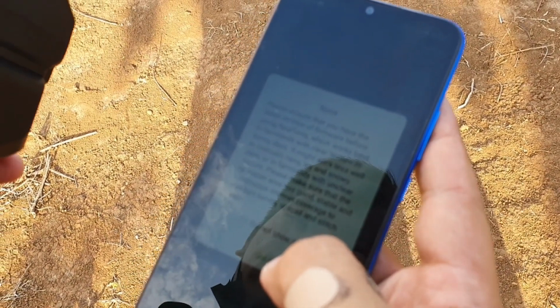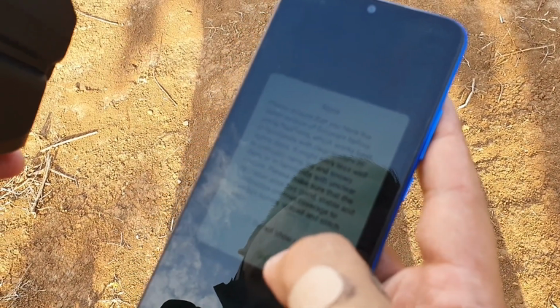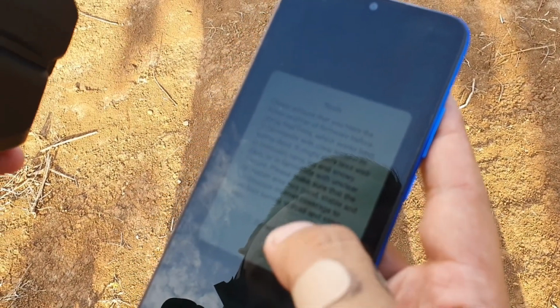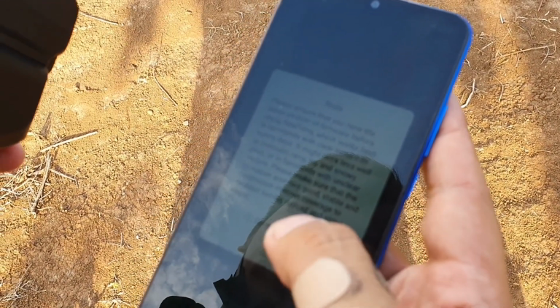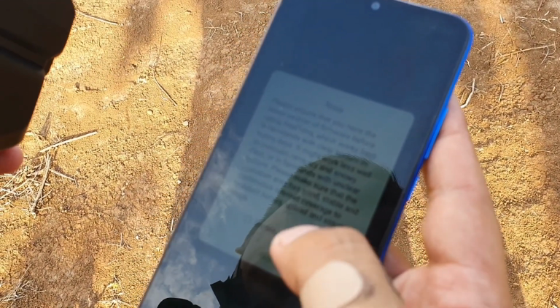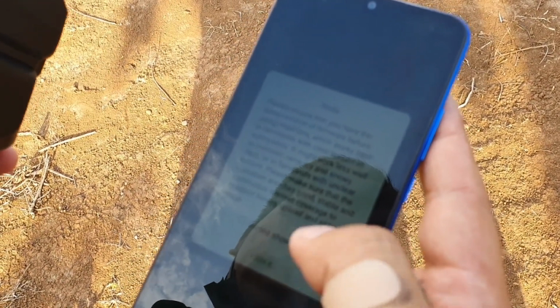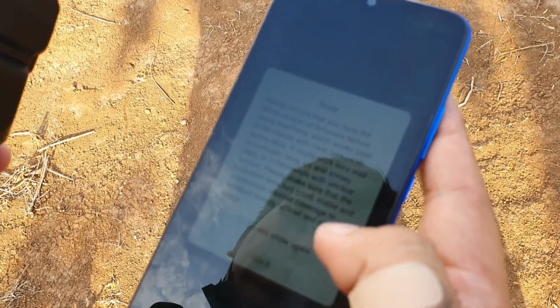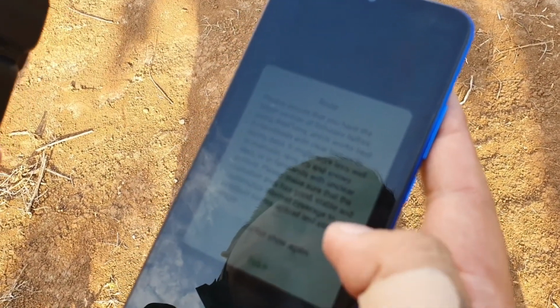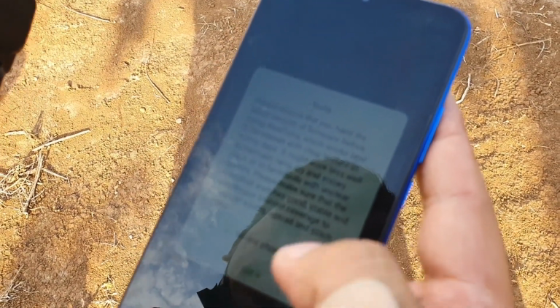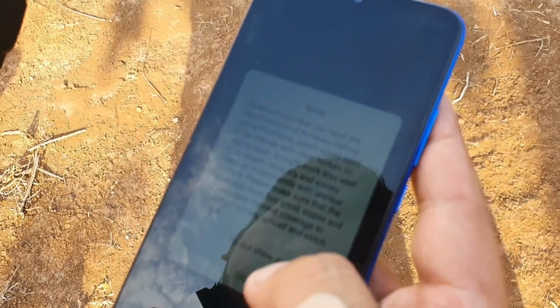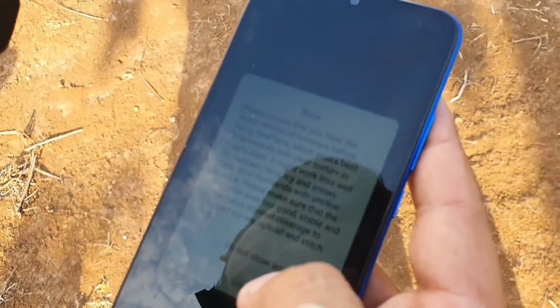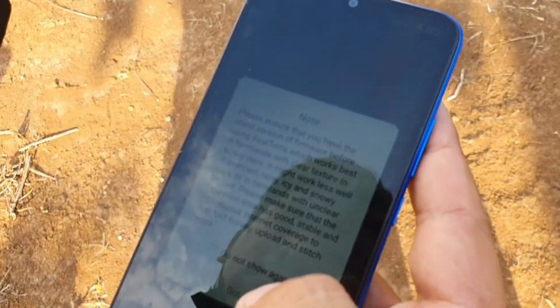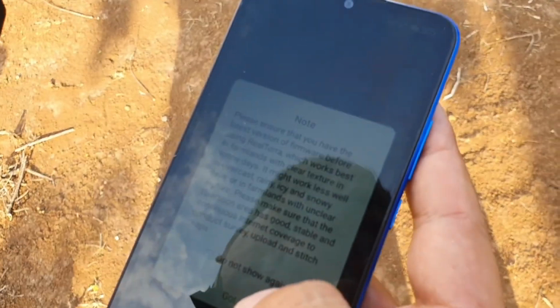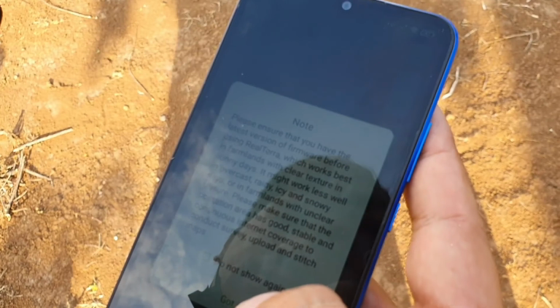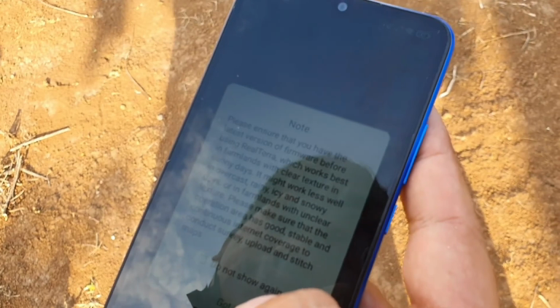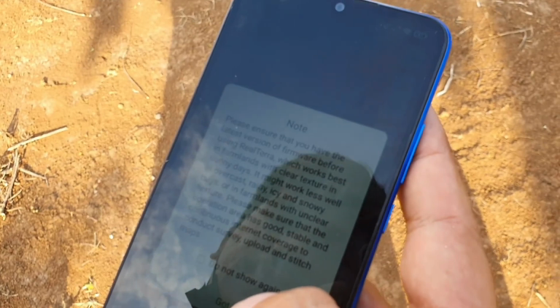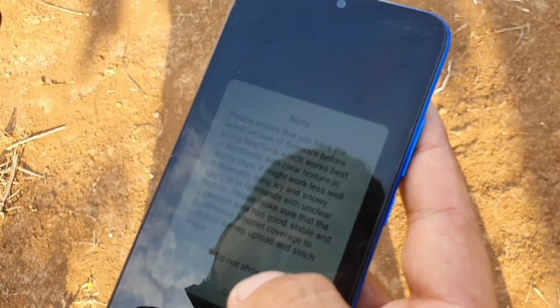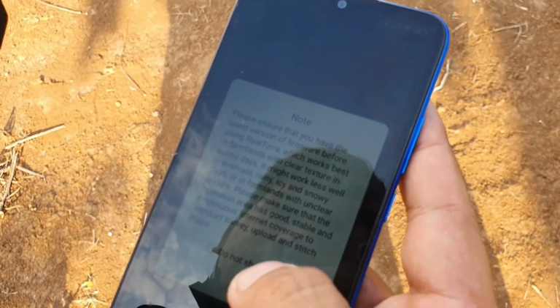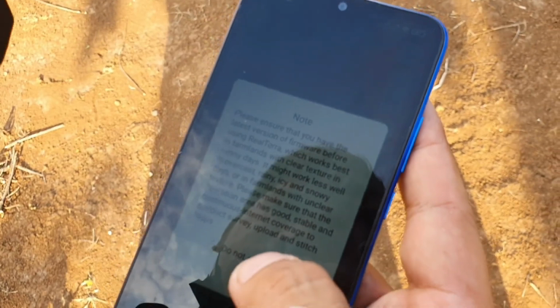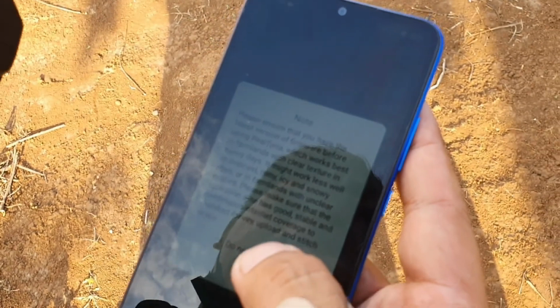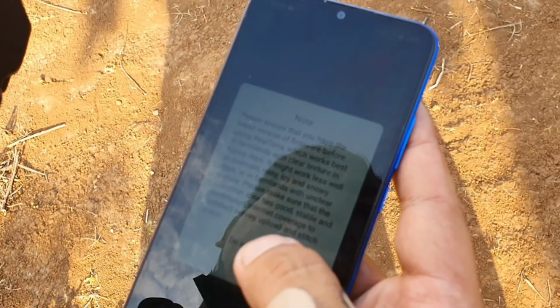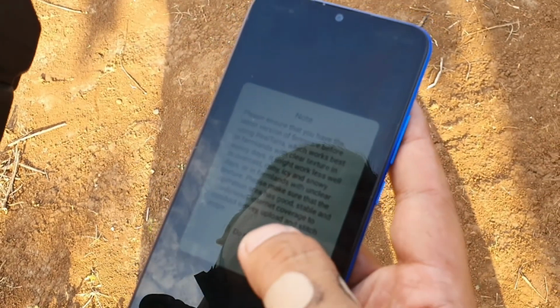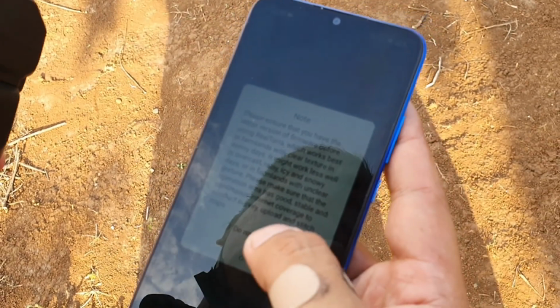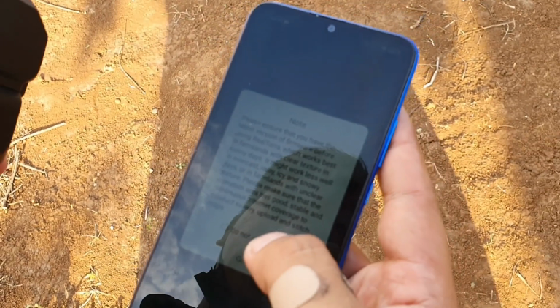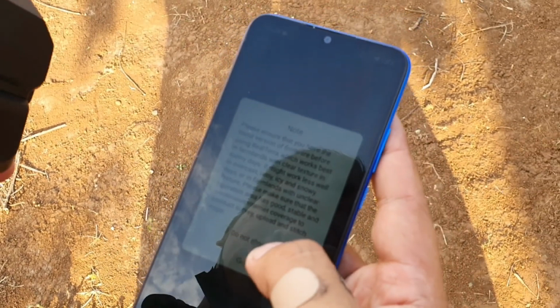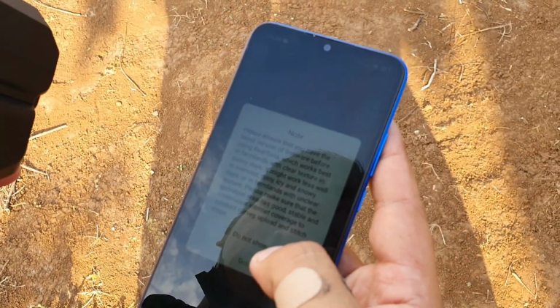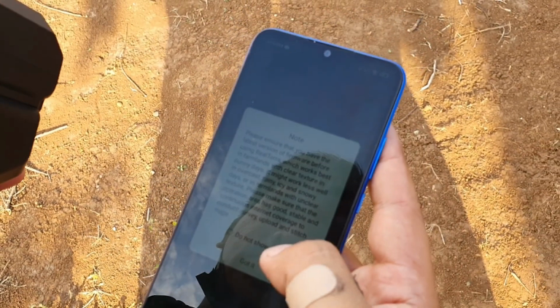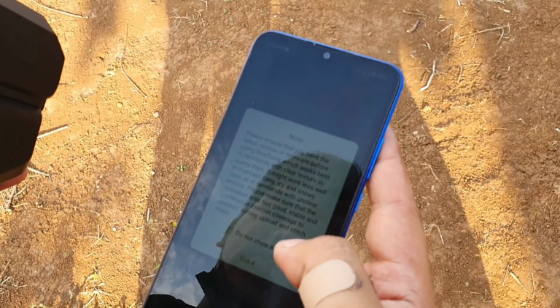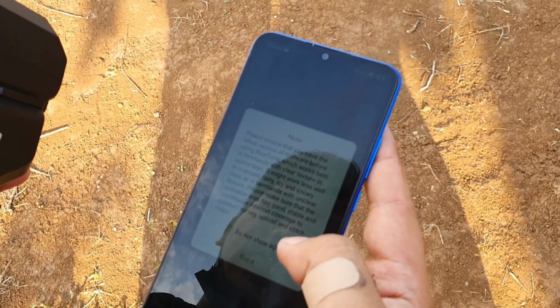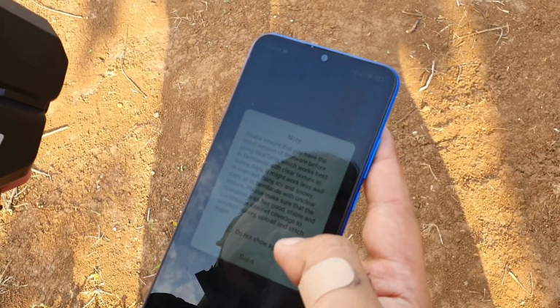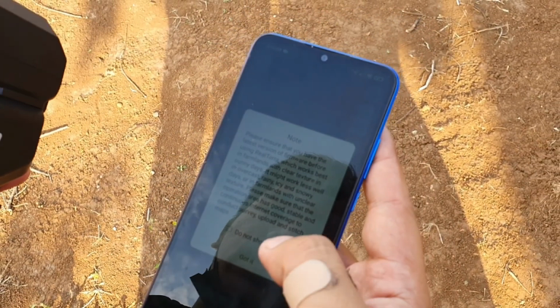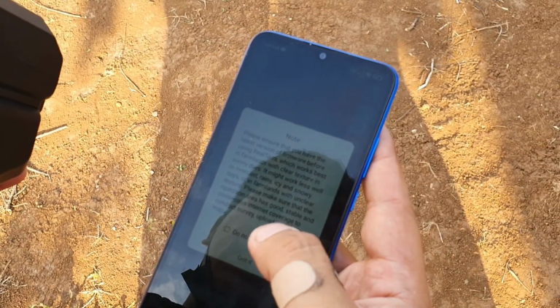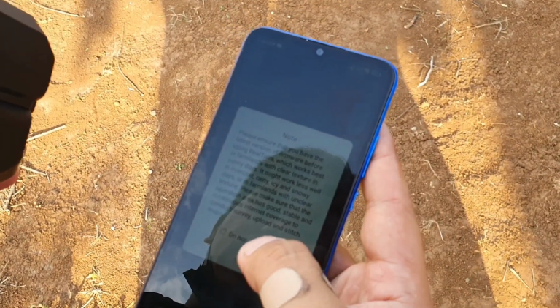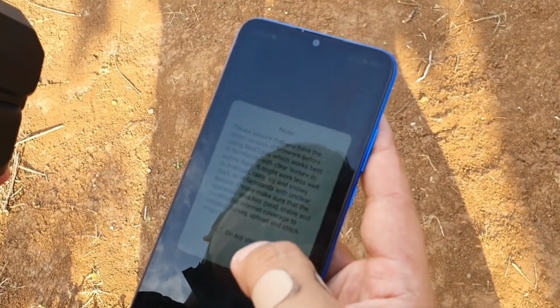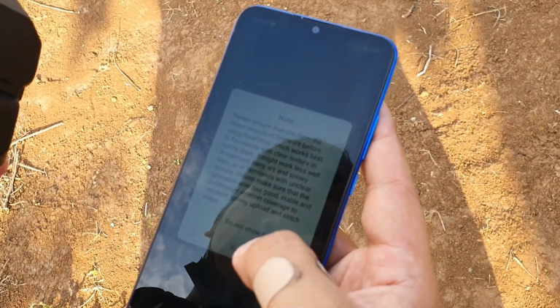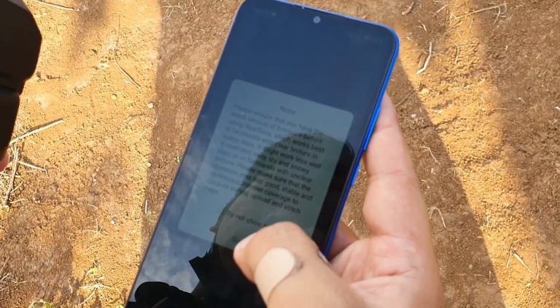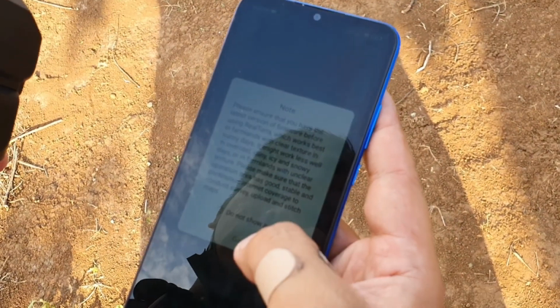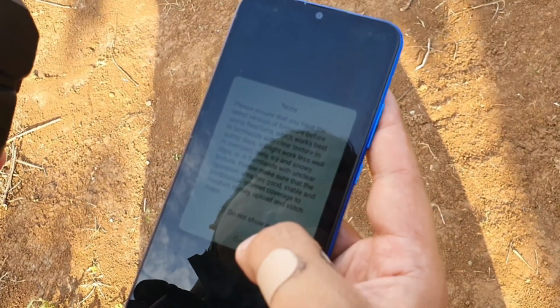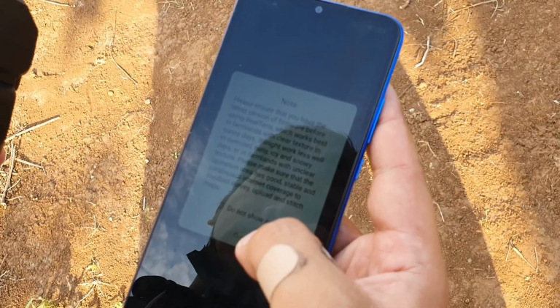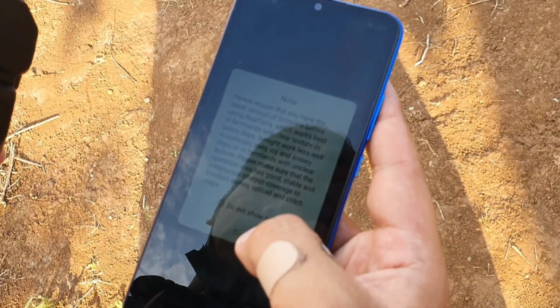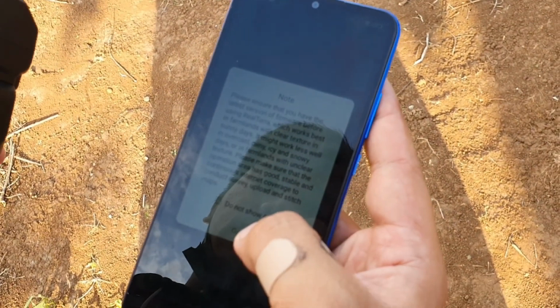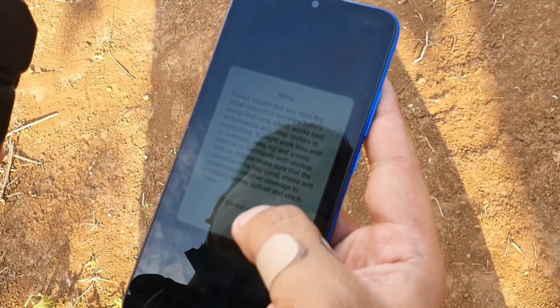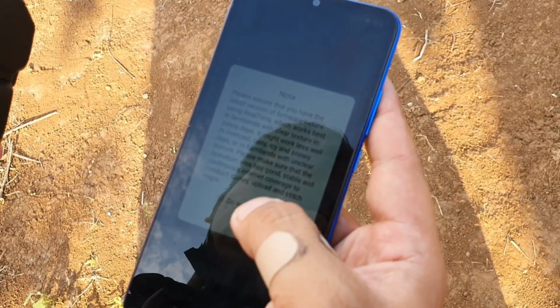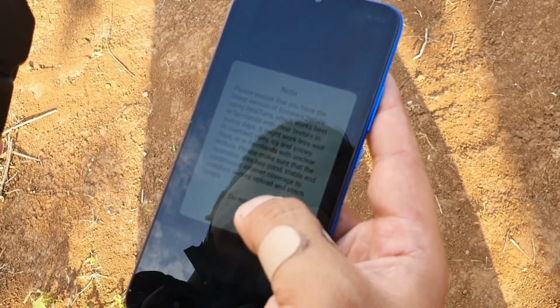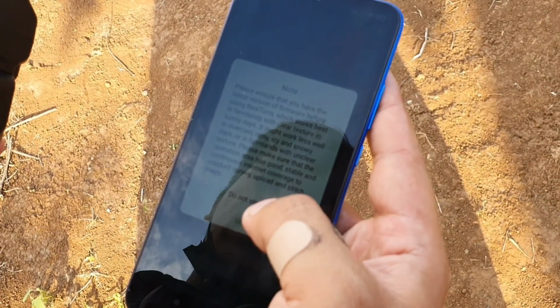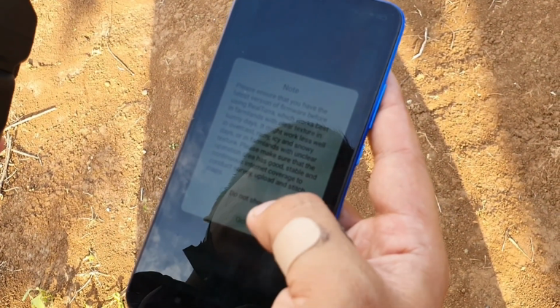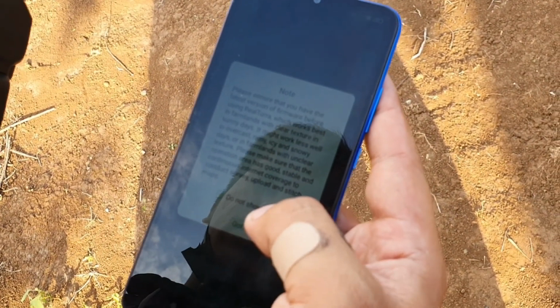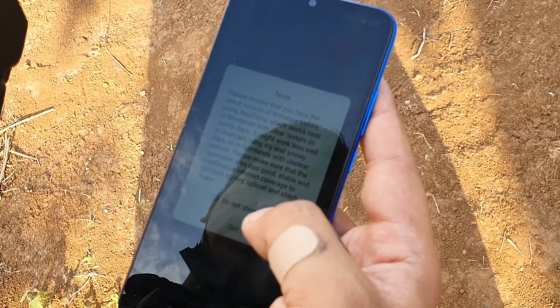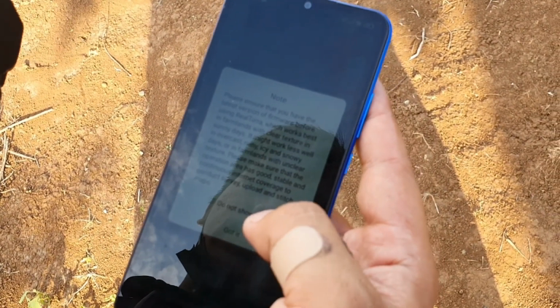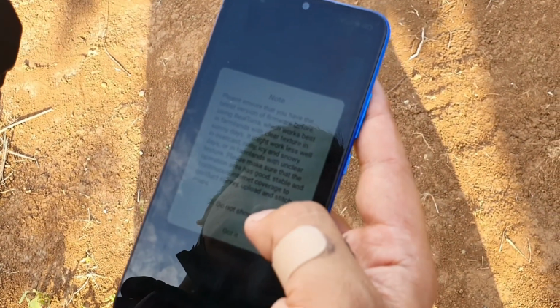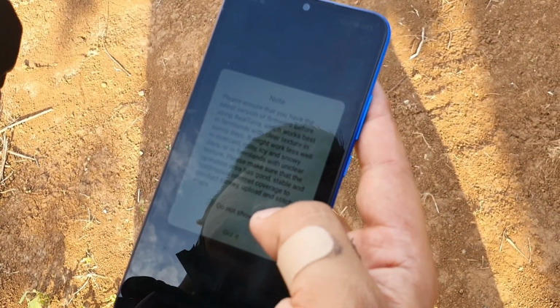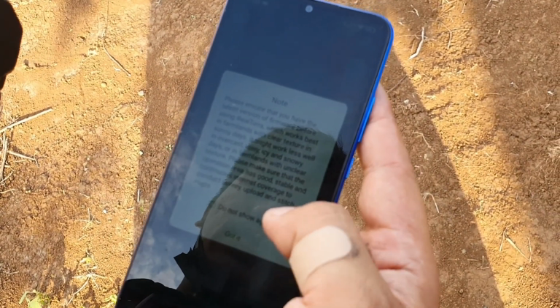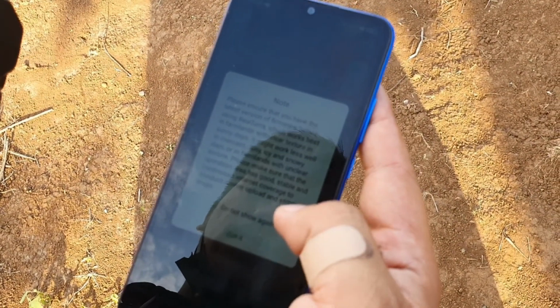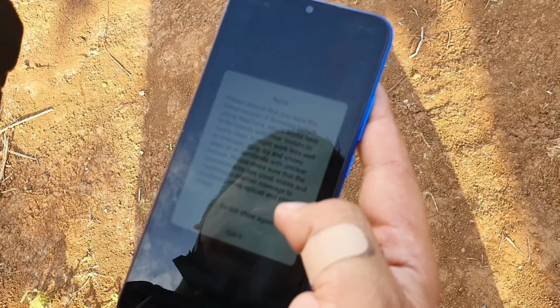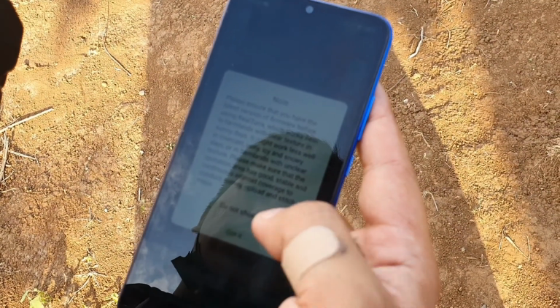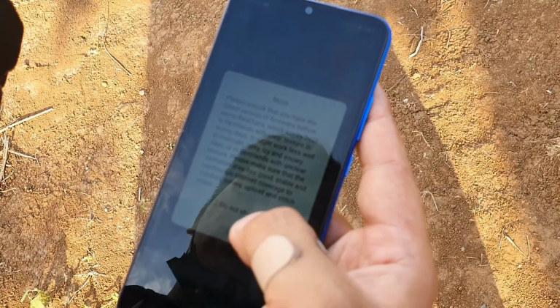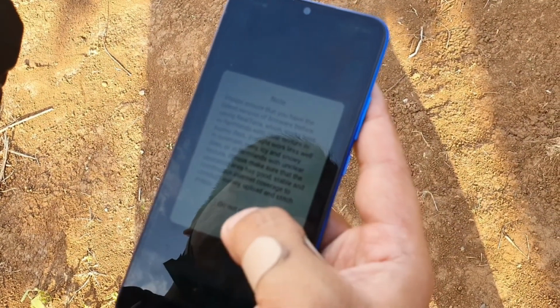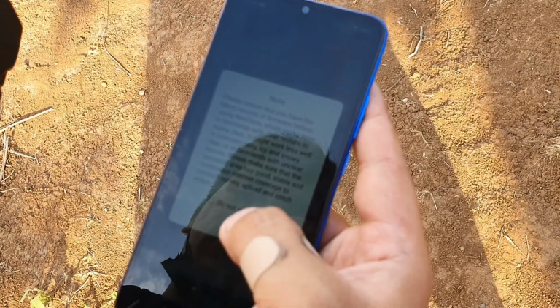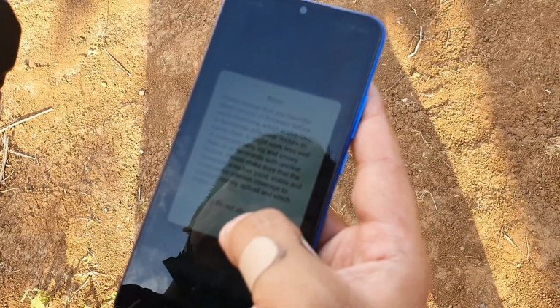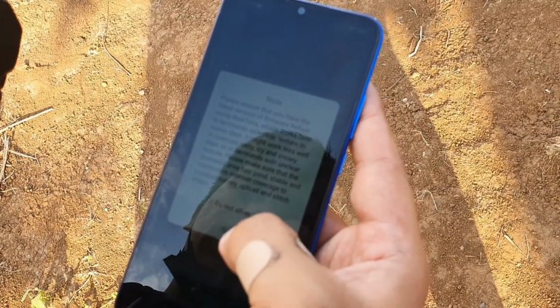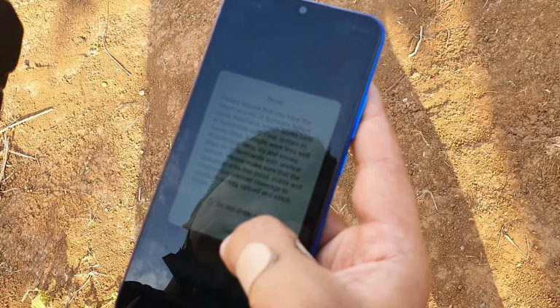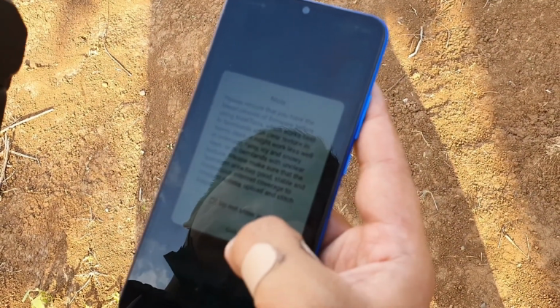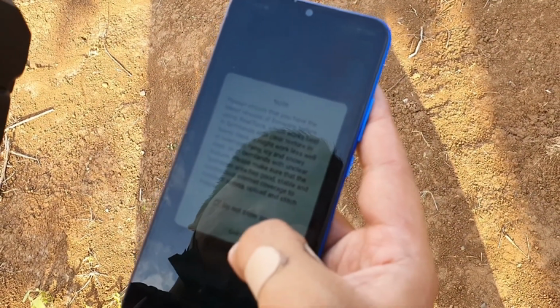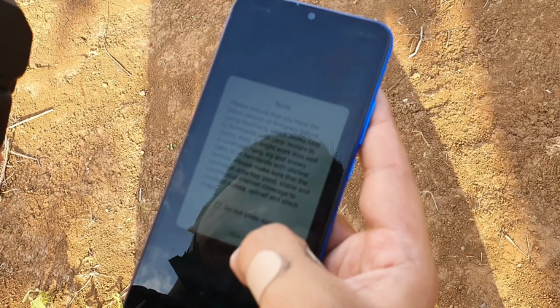Please make sure that your operation area is good, stable, and has continuous internet coverage to conduct the survey.